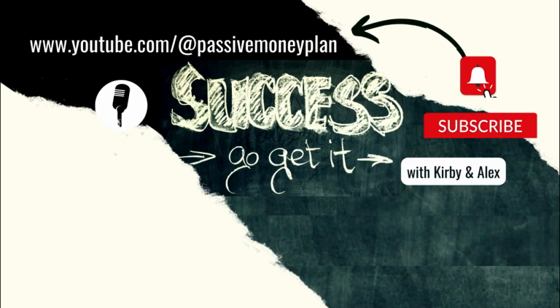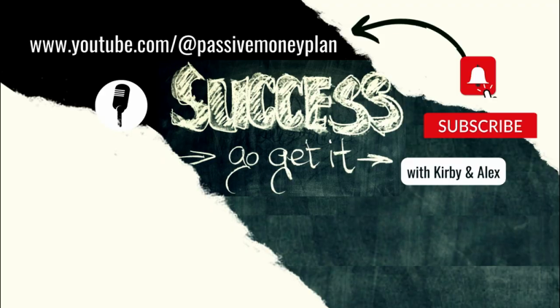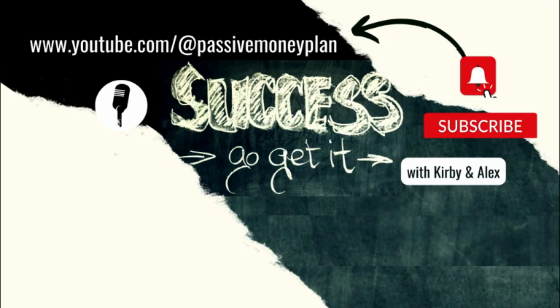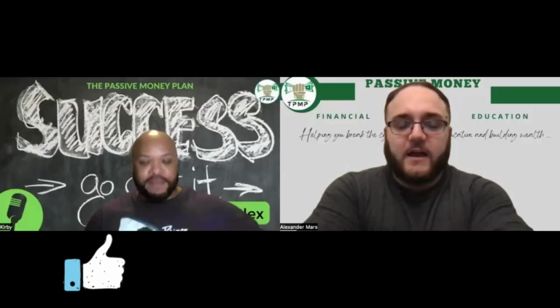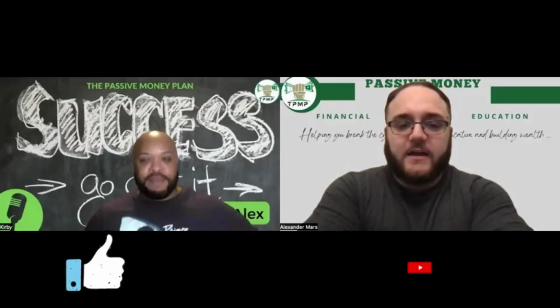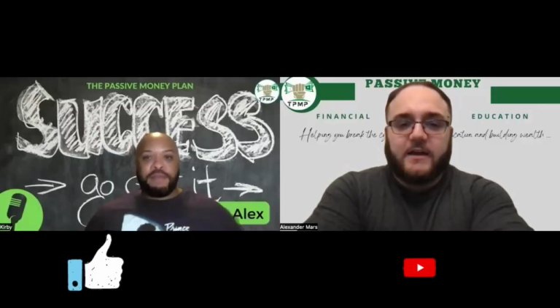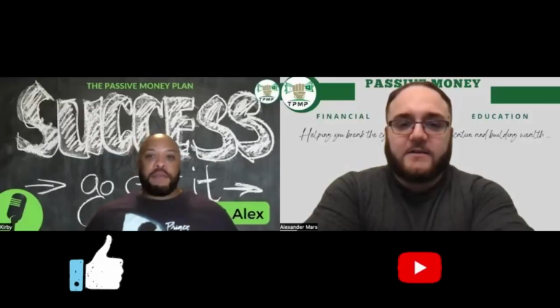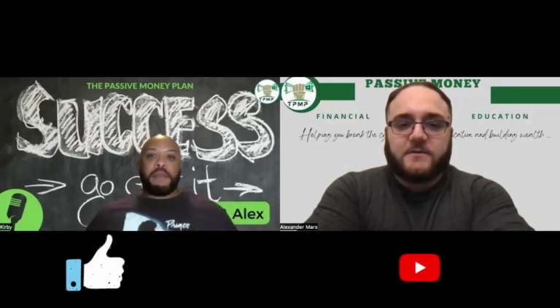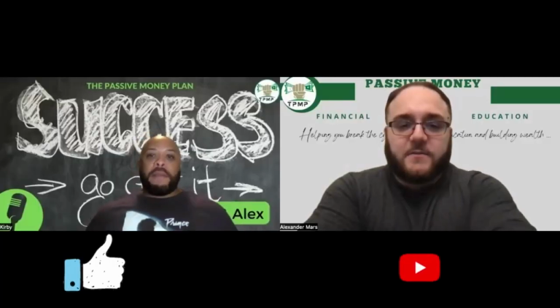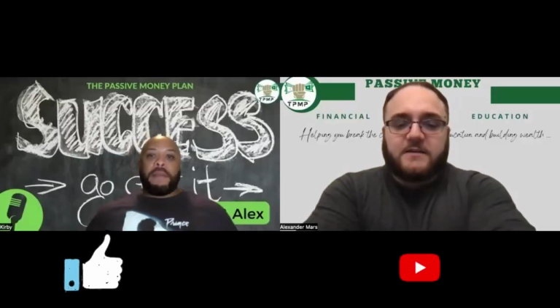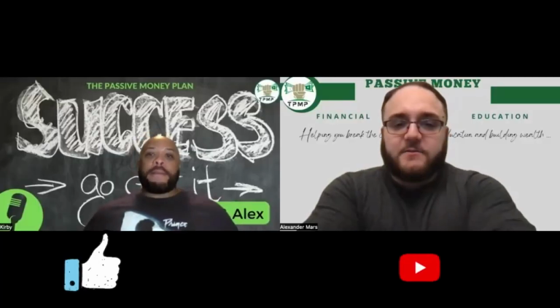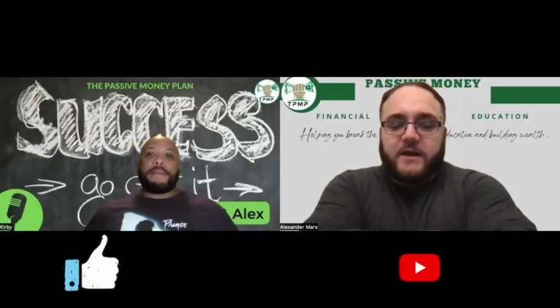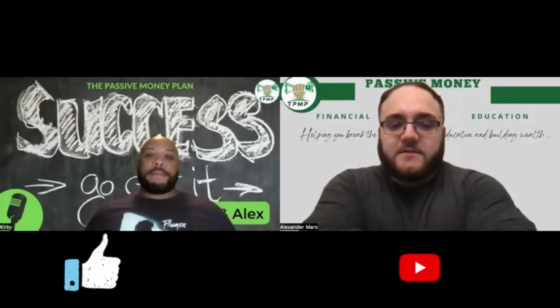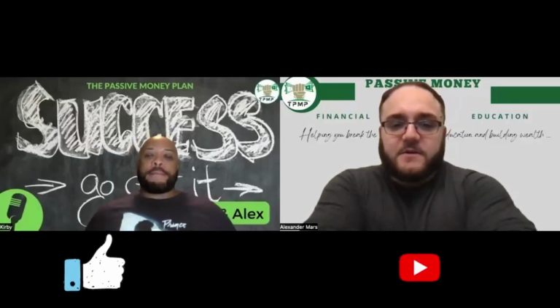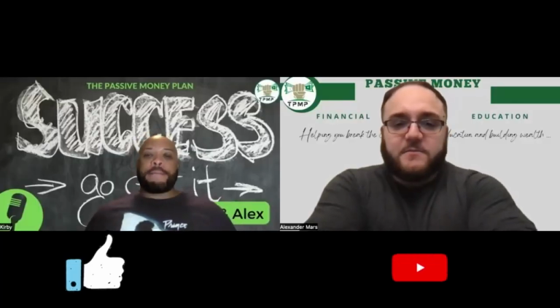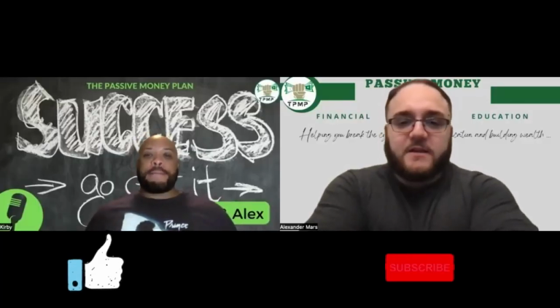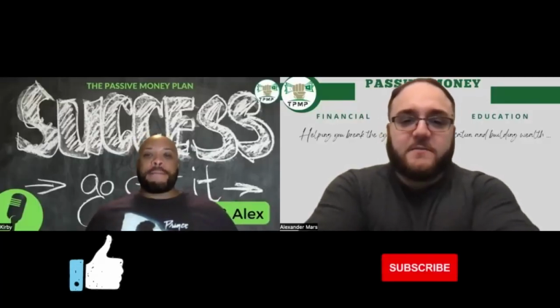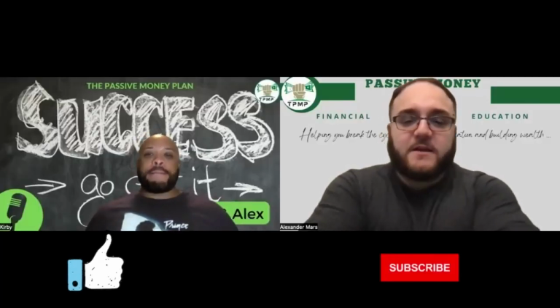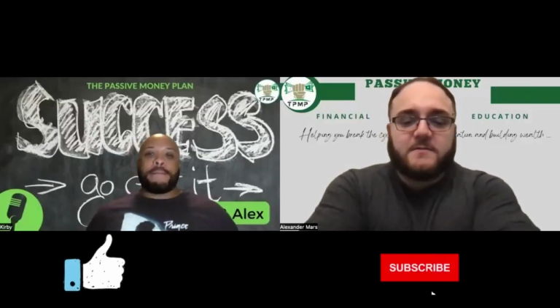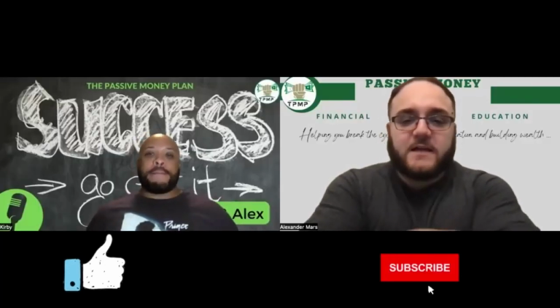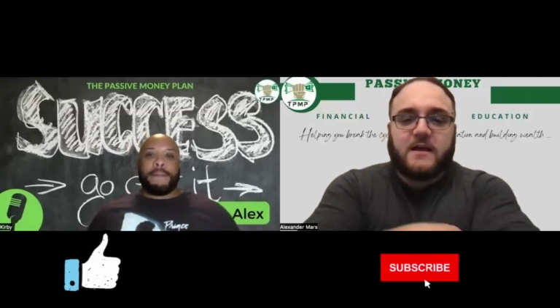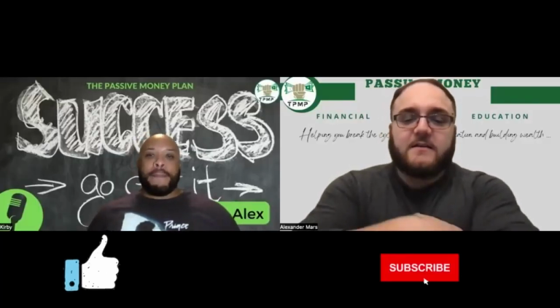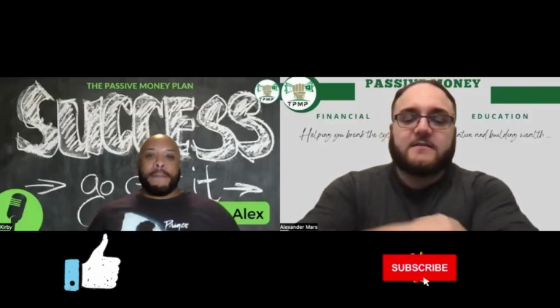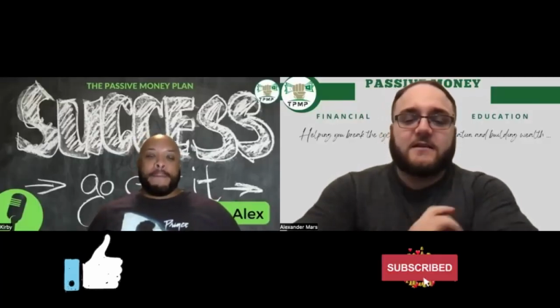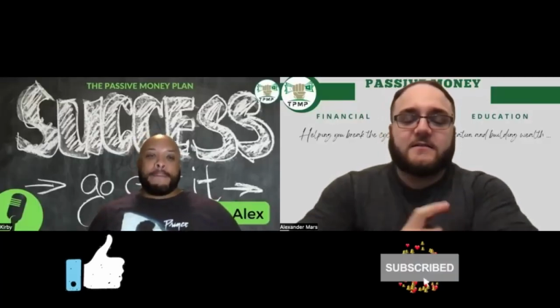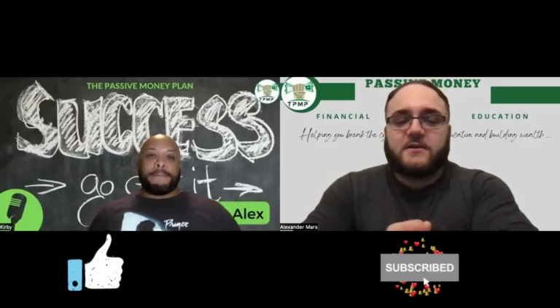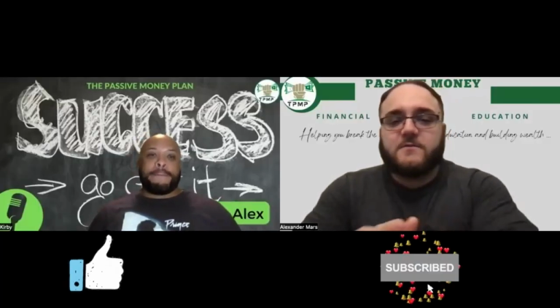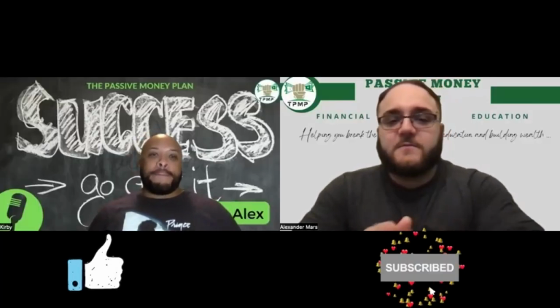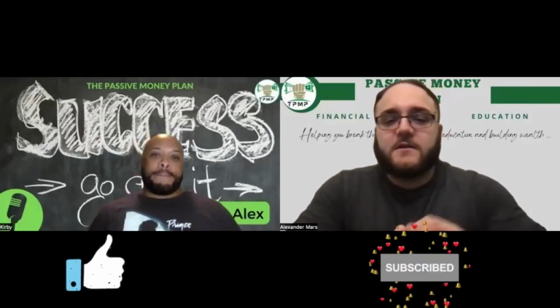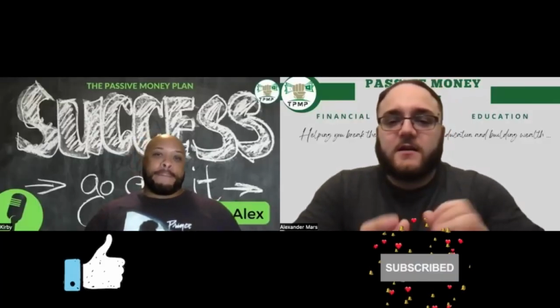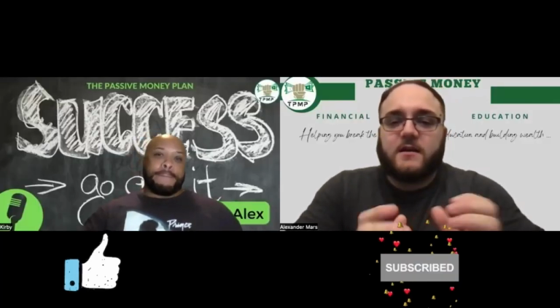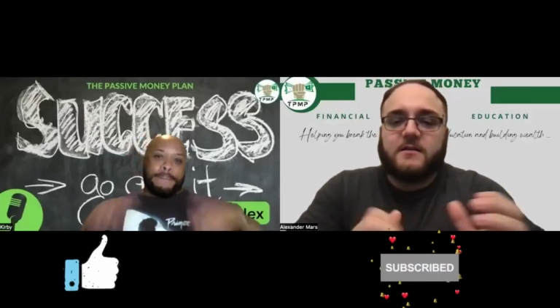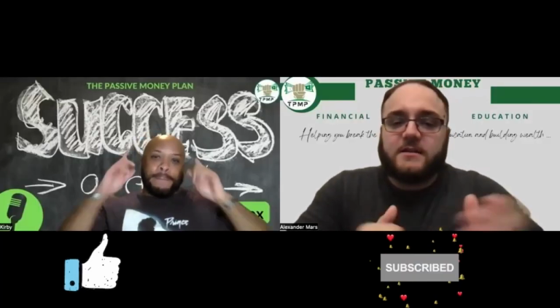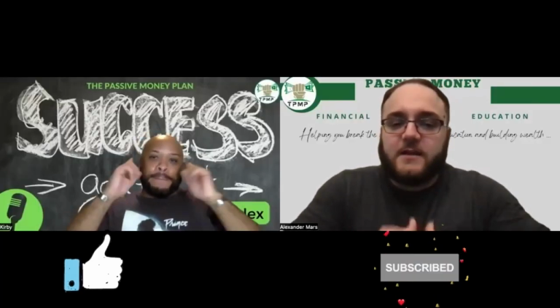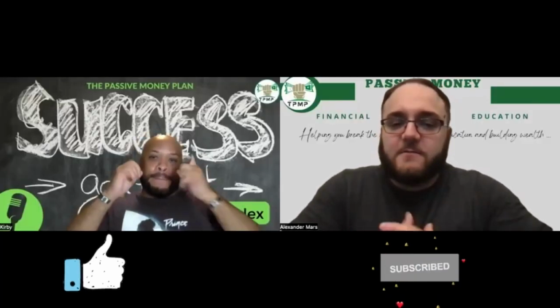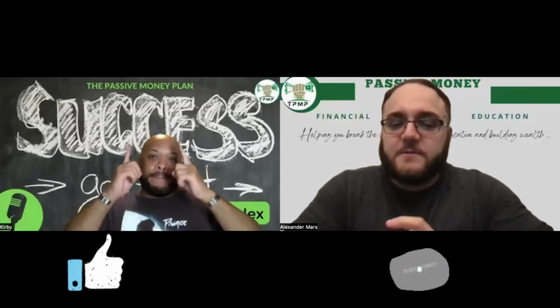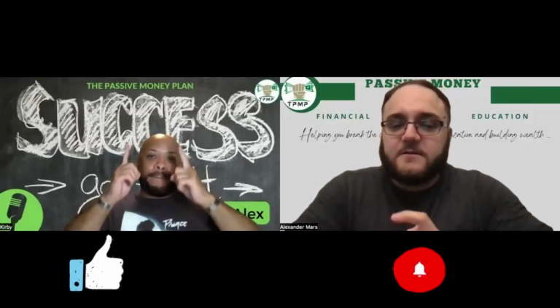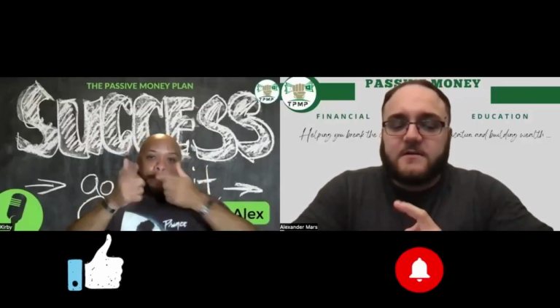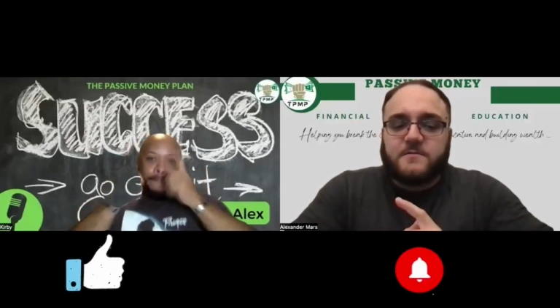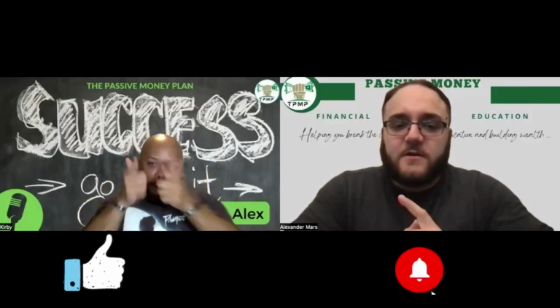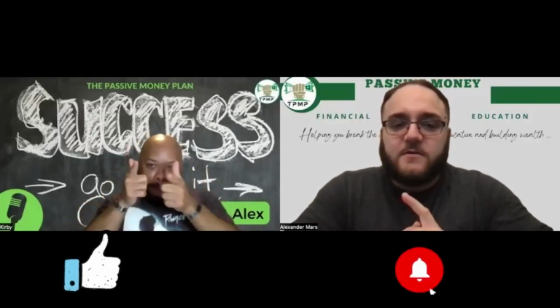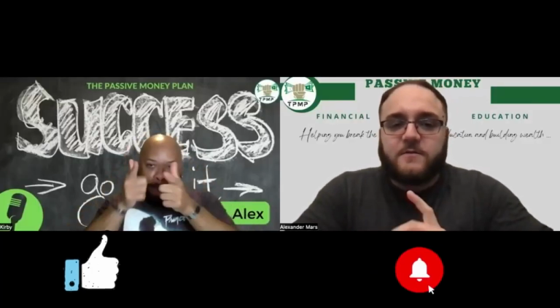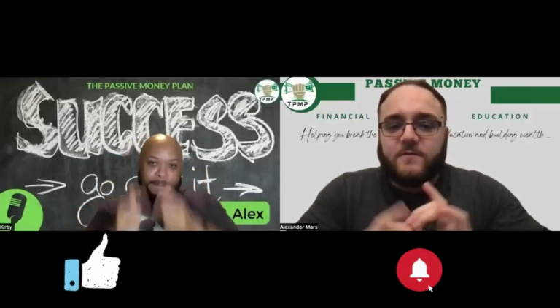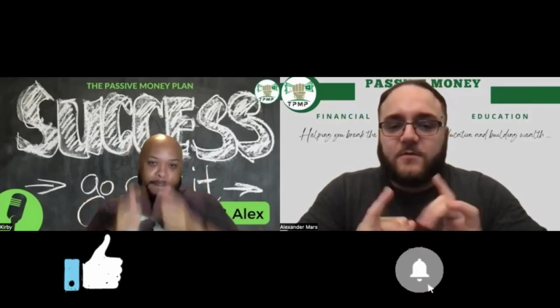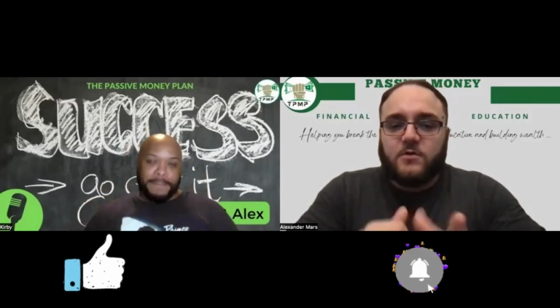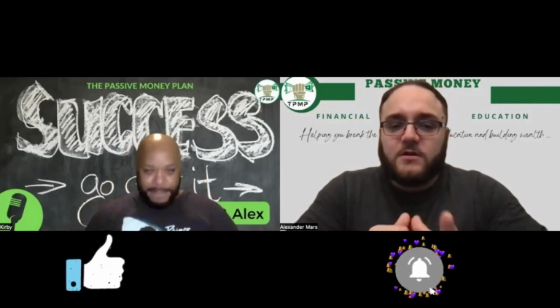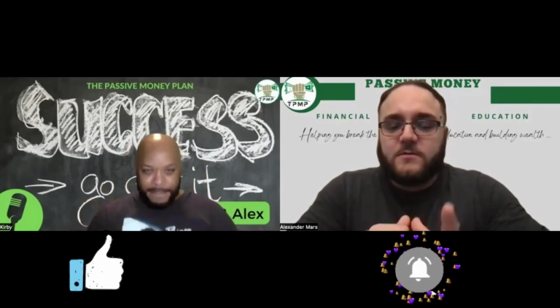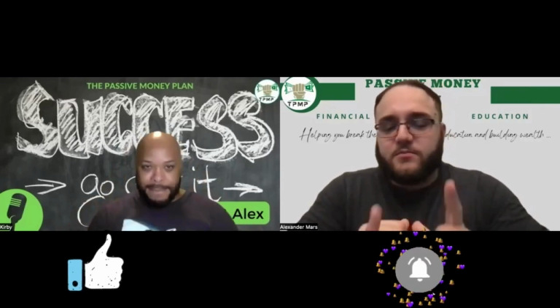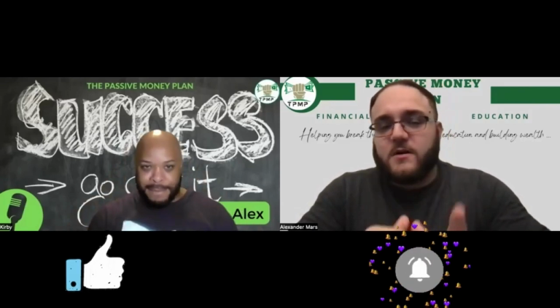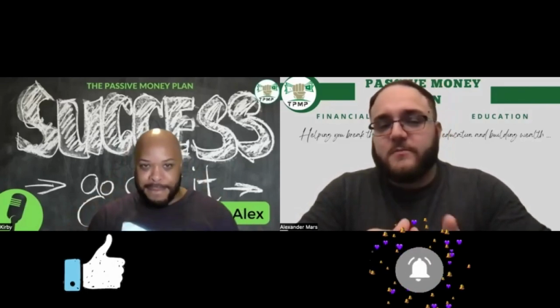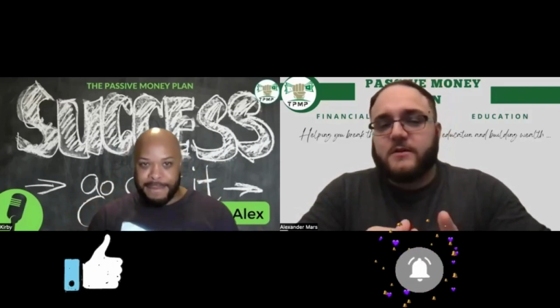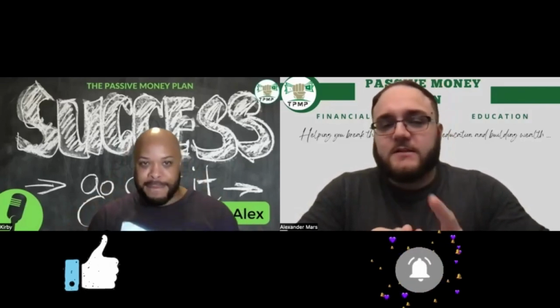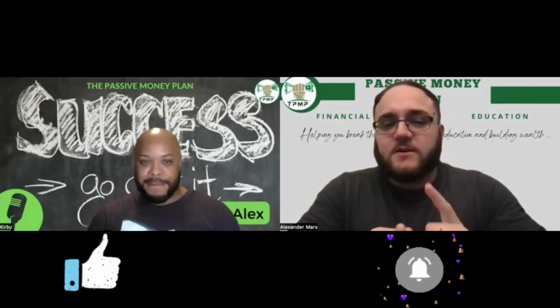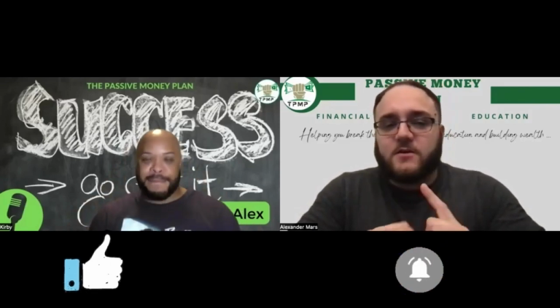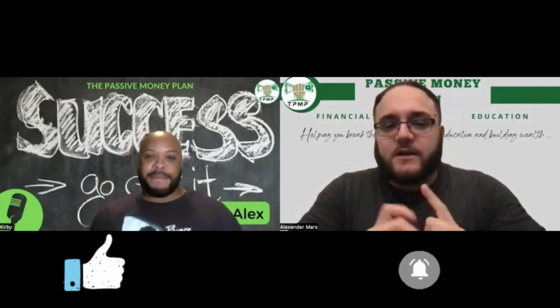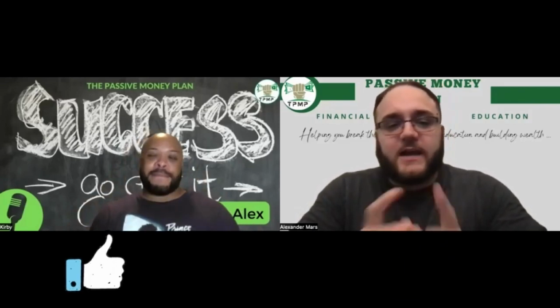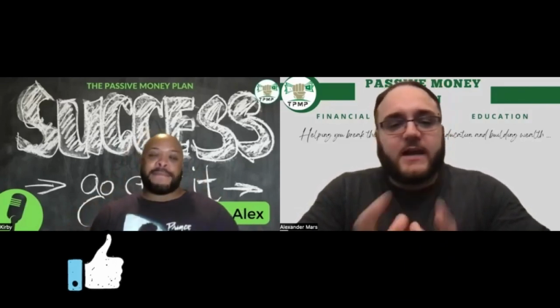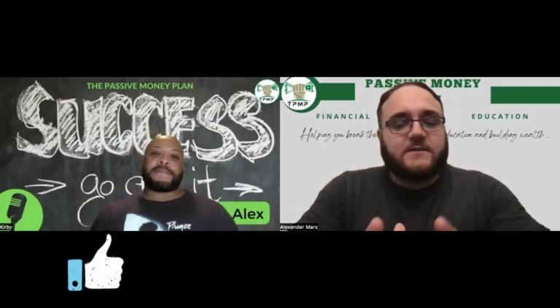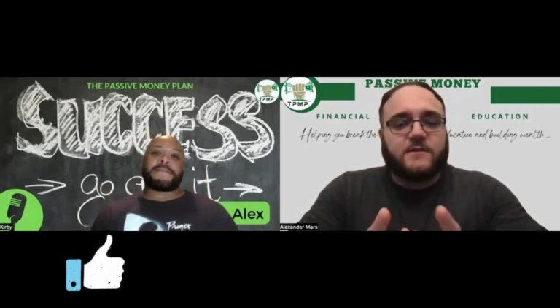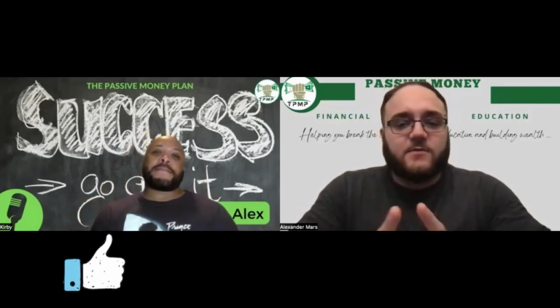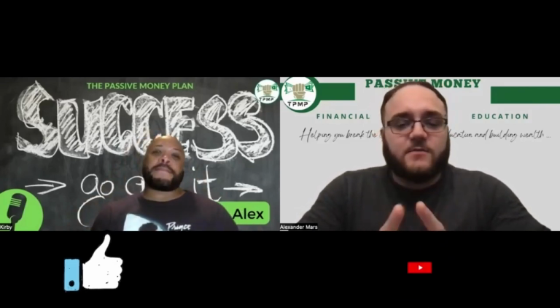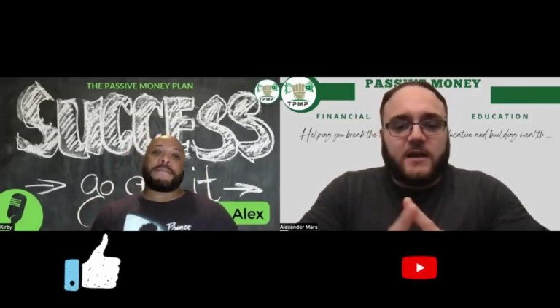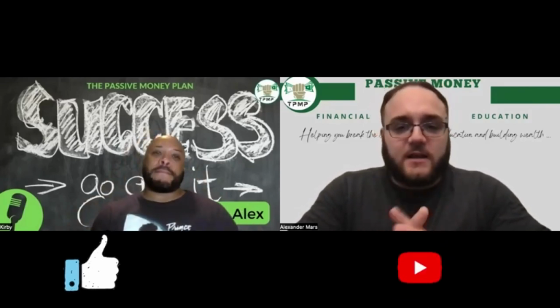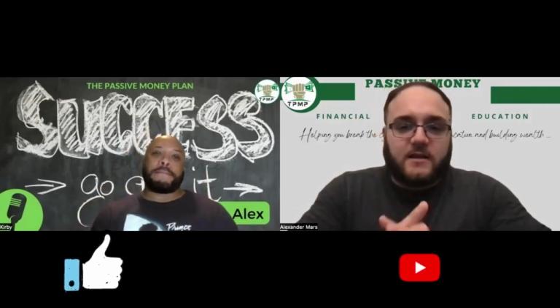Hey guys, welcome back to the Passive Money Plan. My name is Alex. Today we're going to be talking about Florida properties that are cash flow negative.